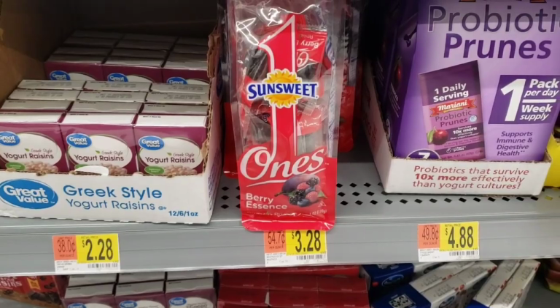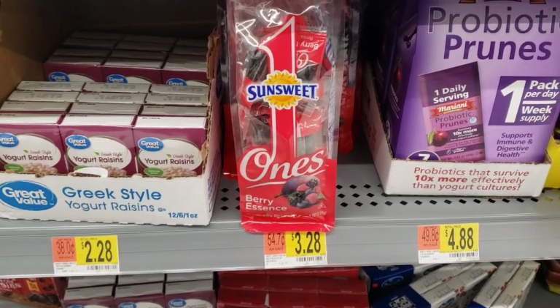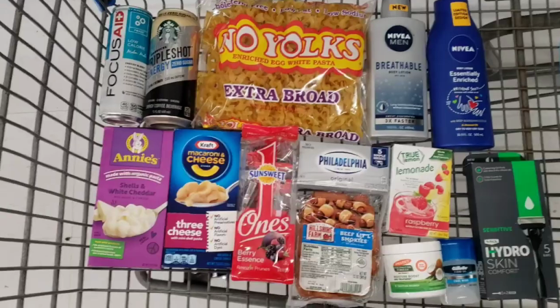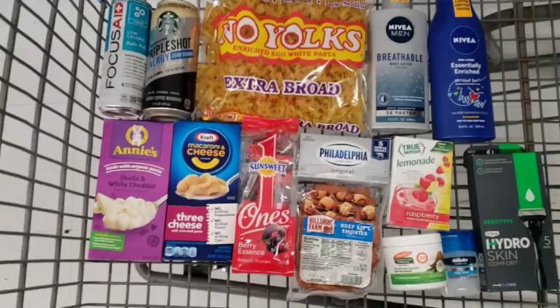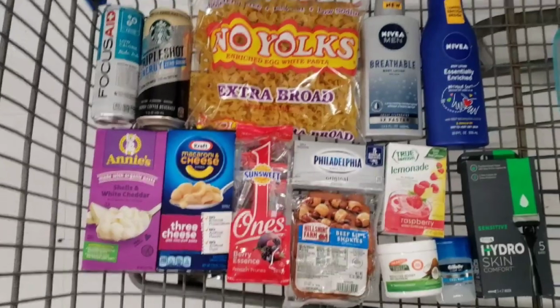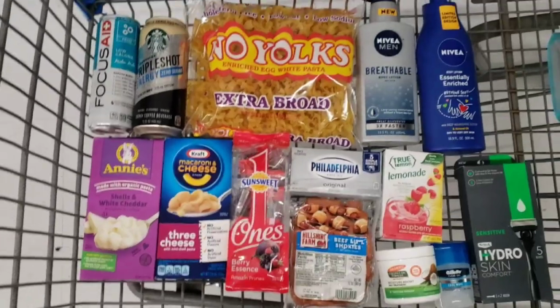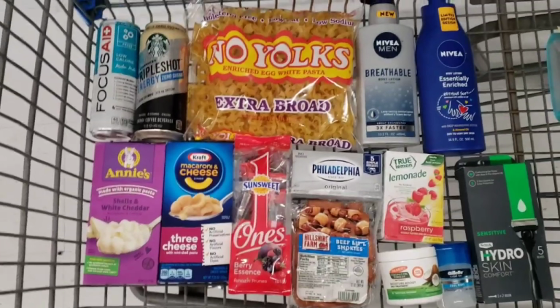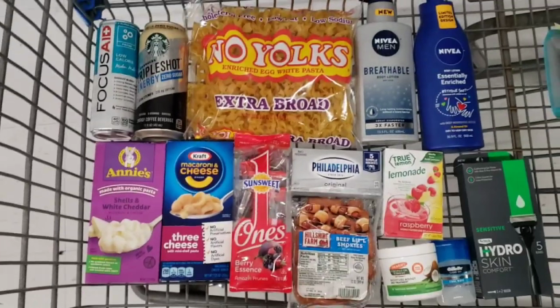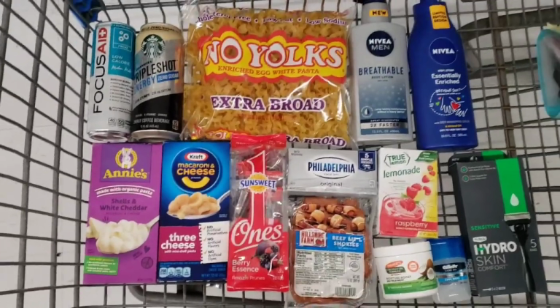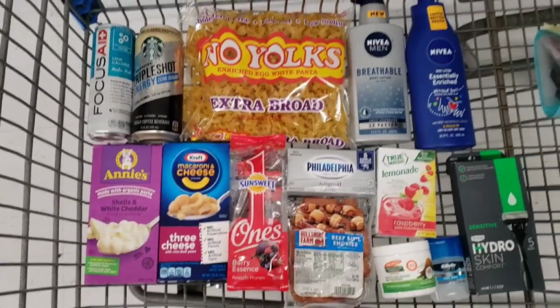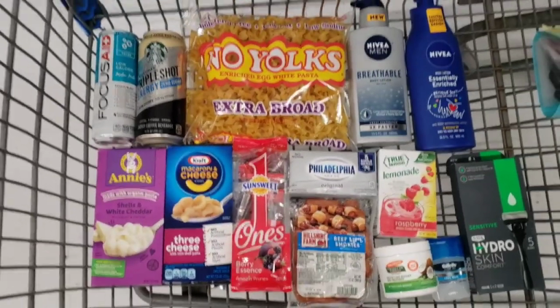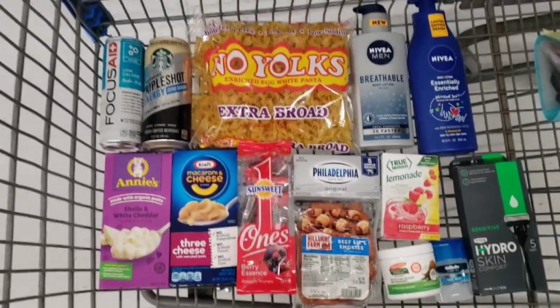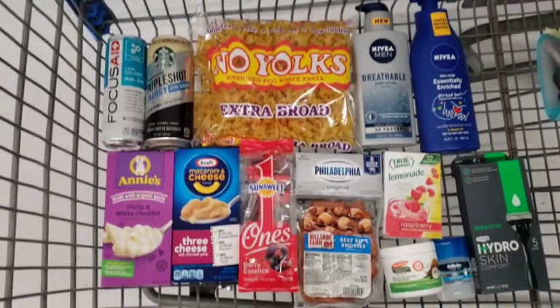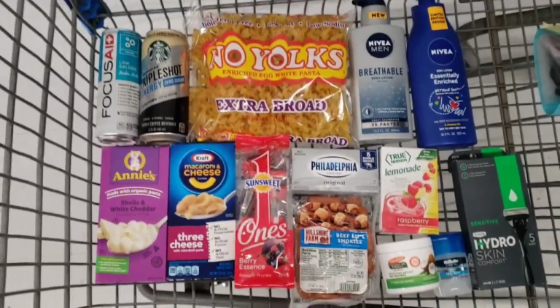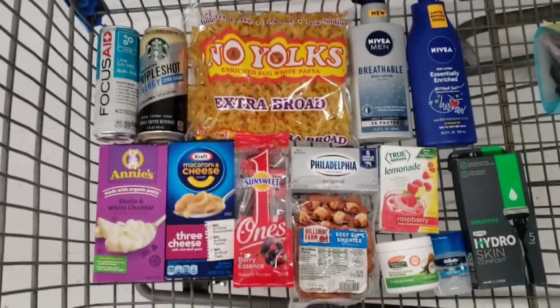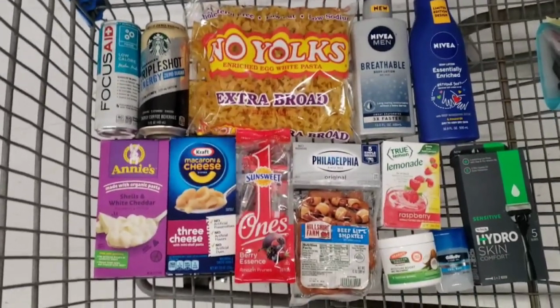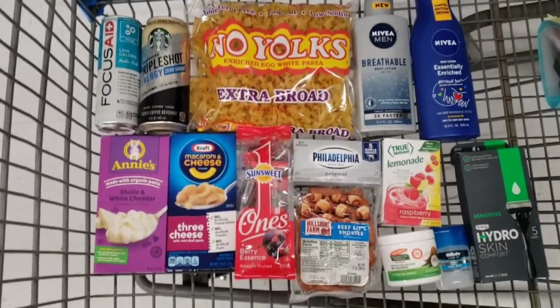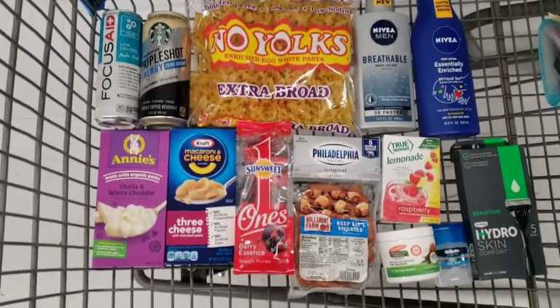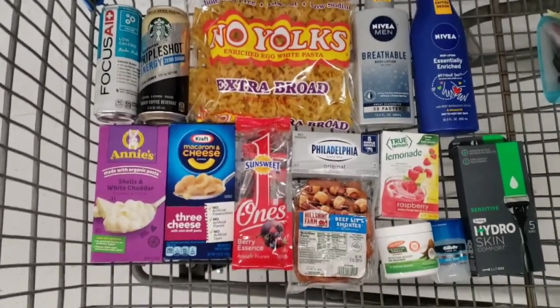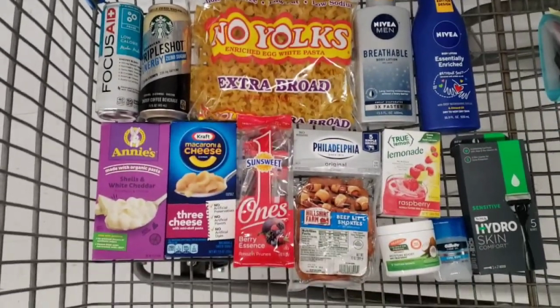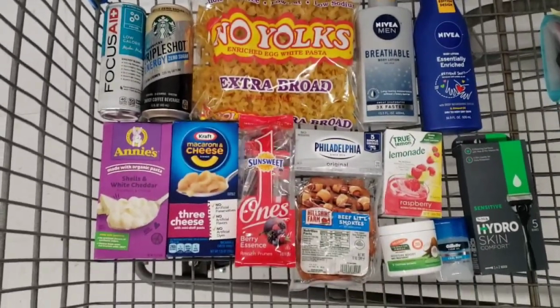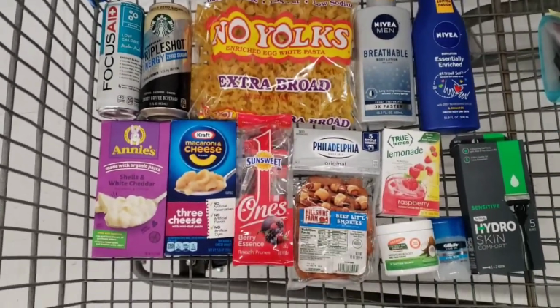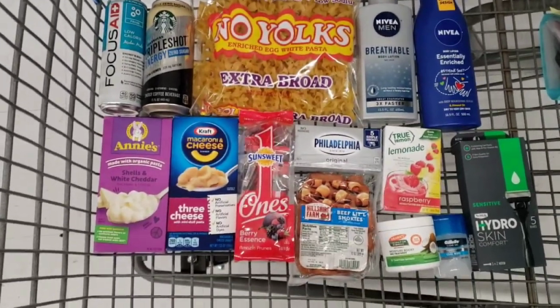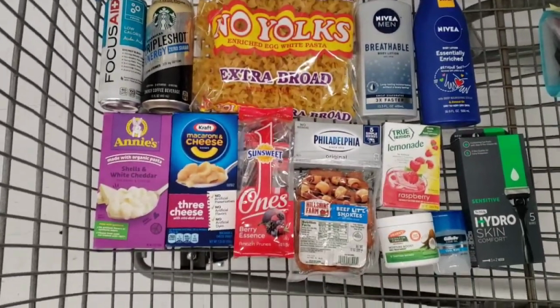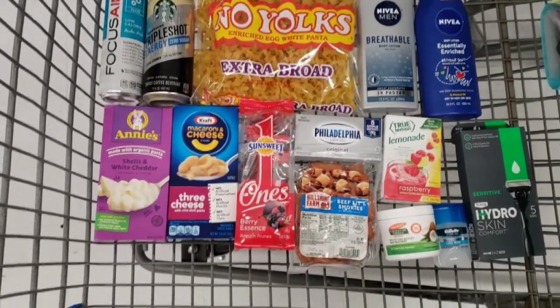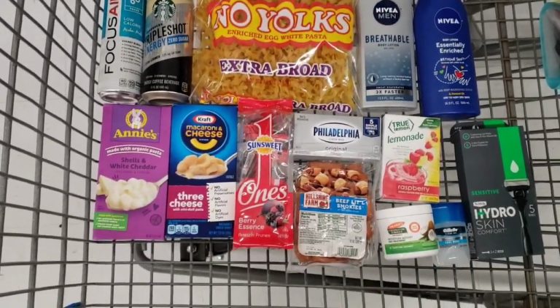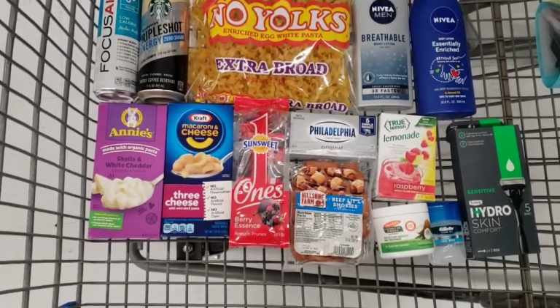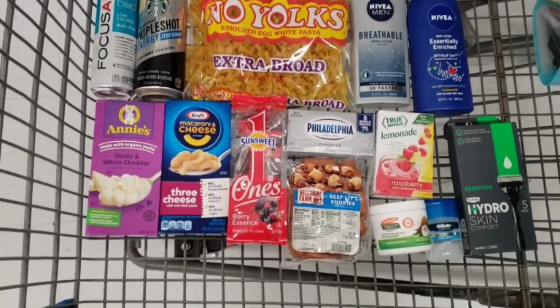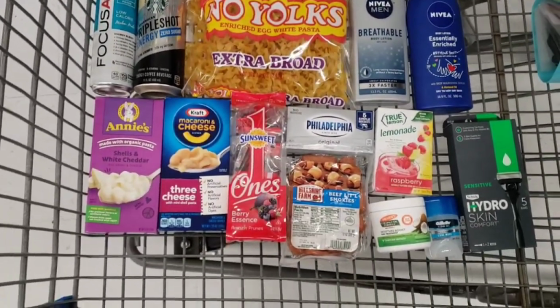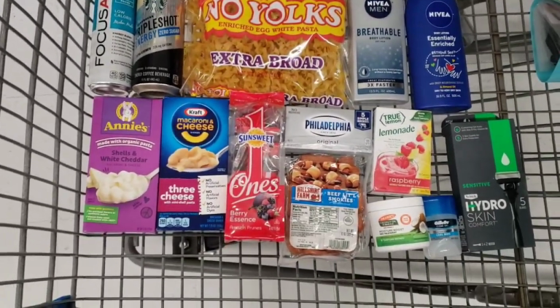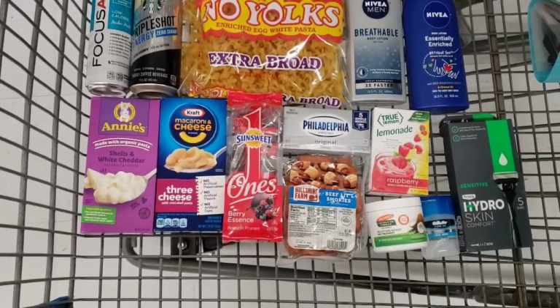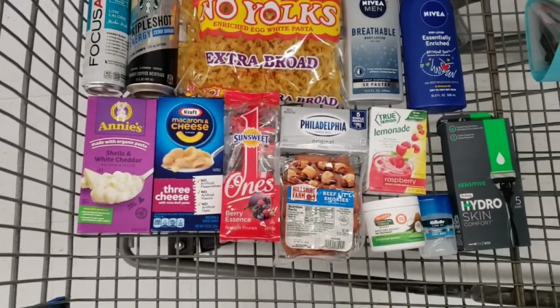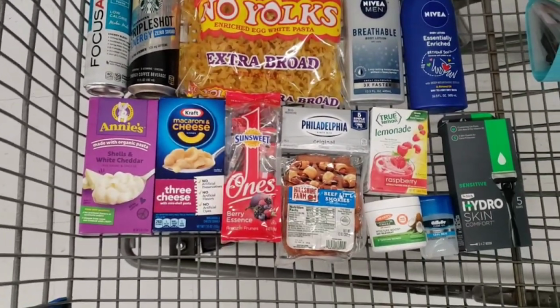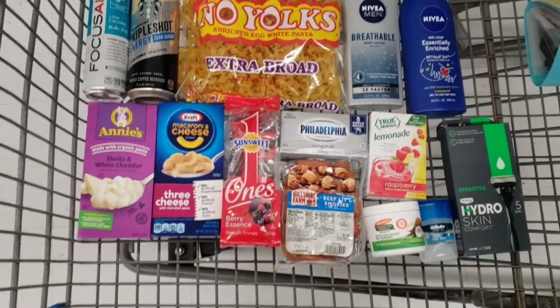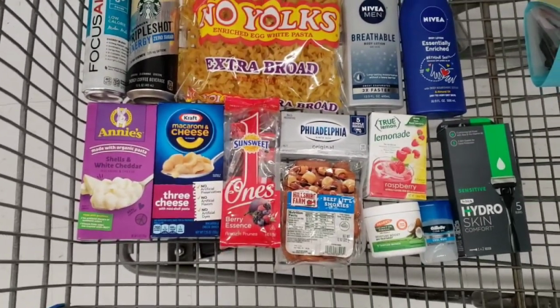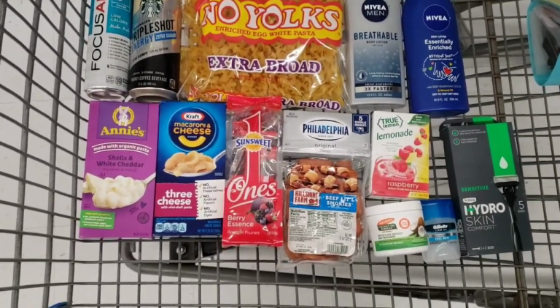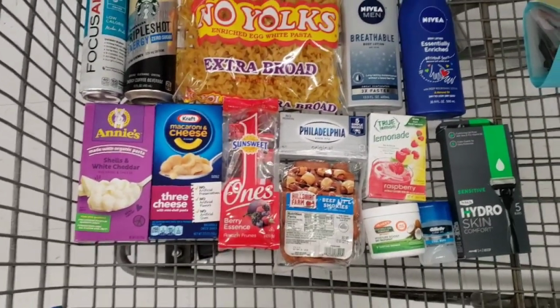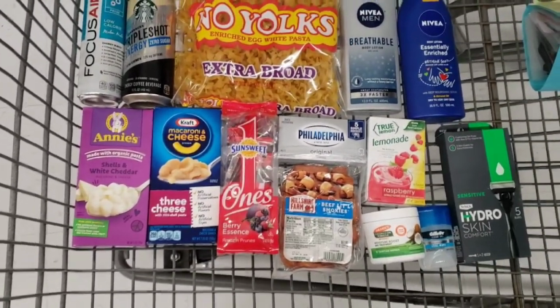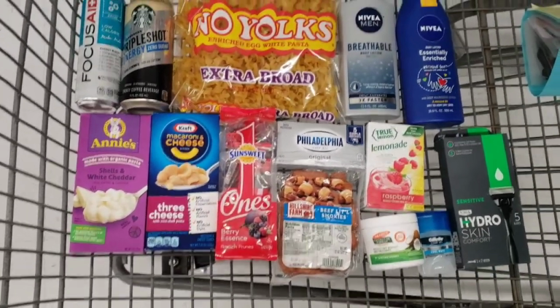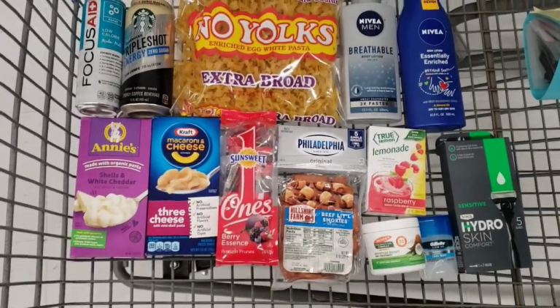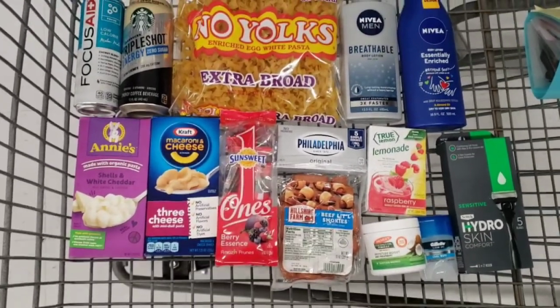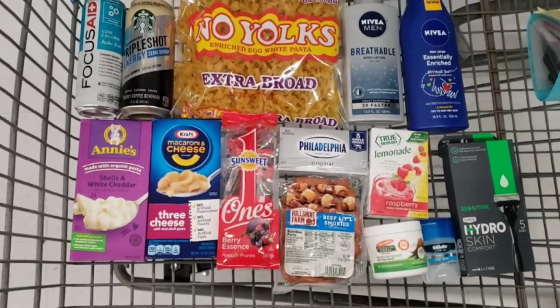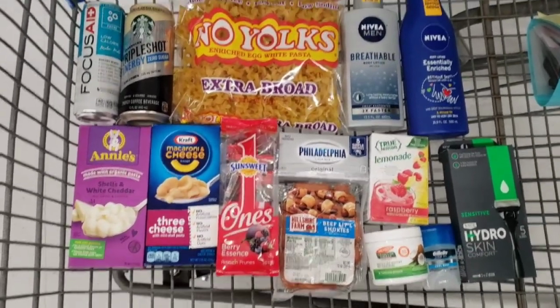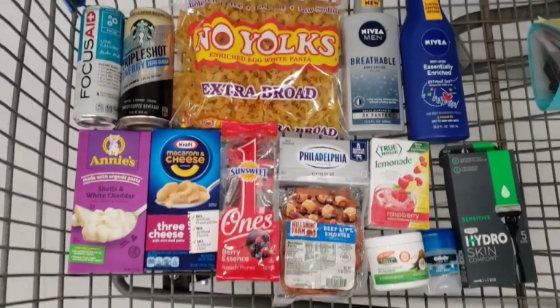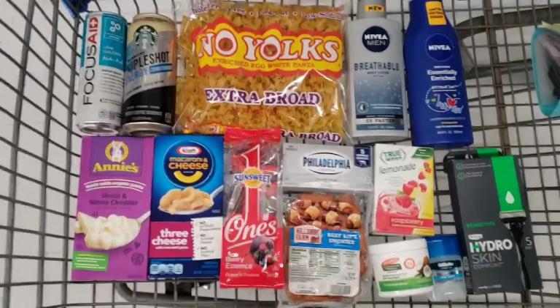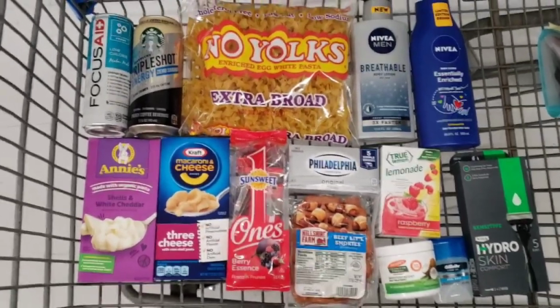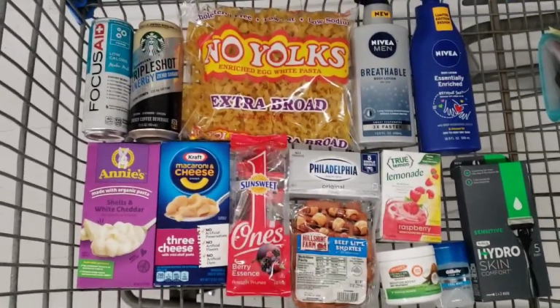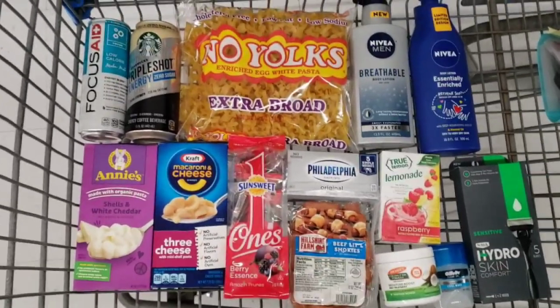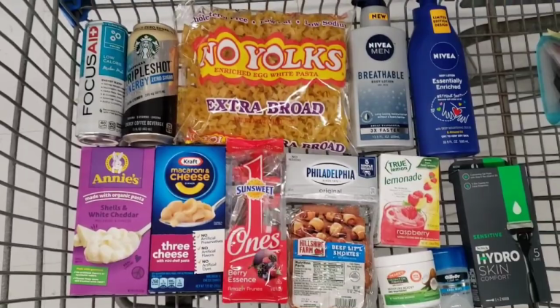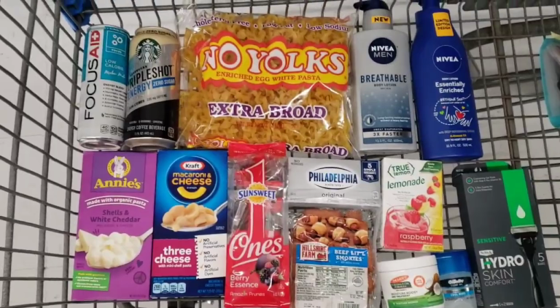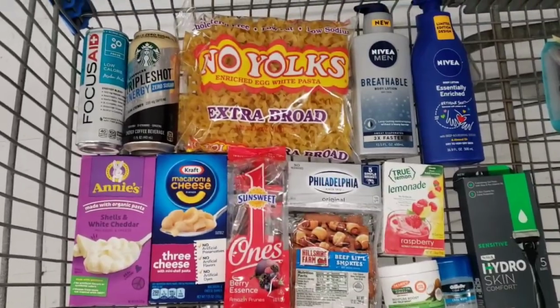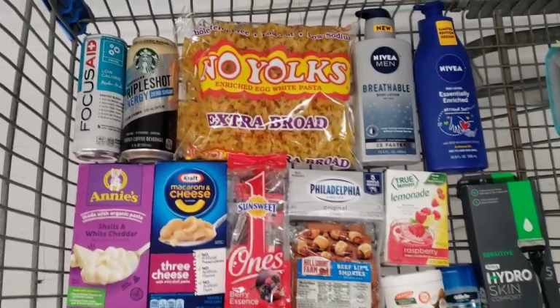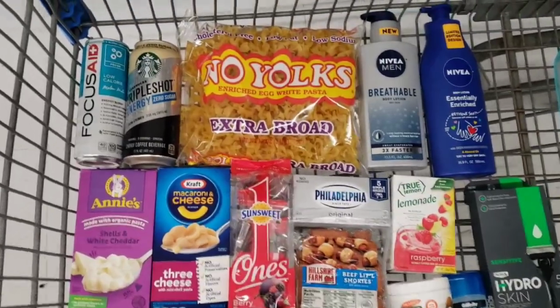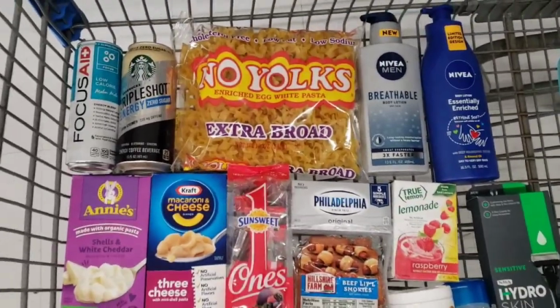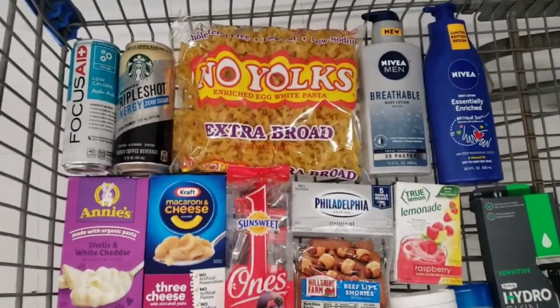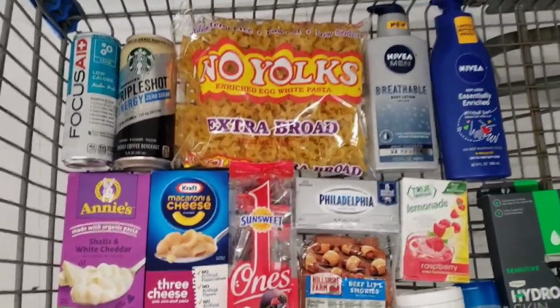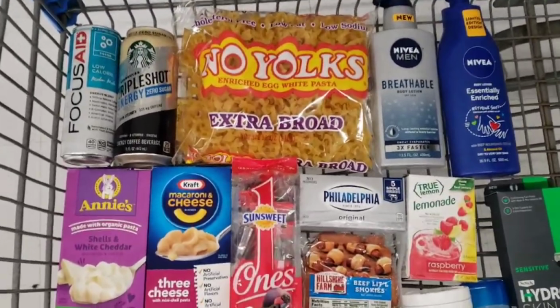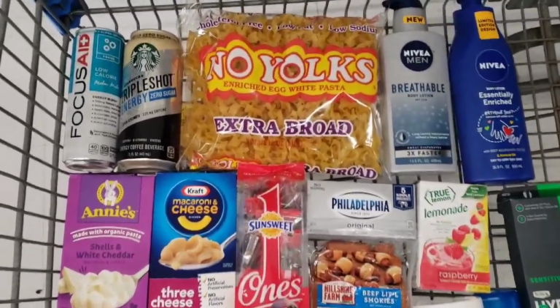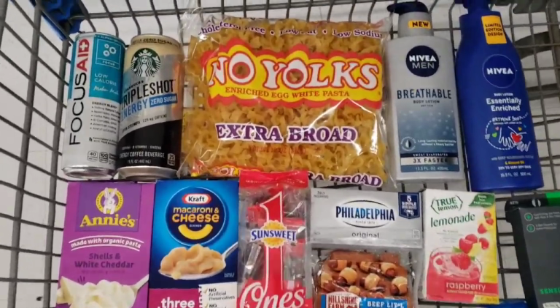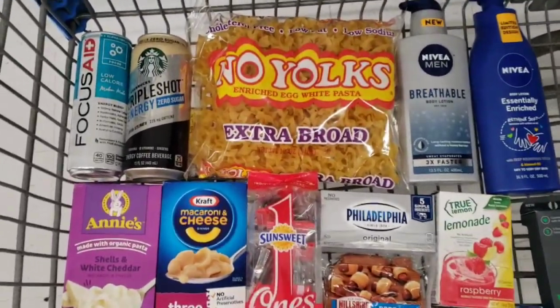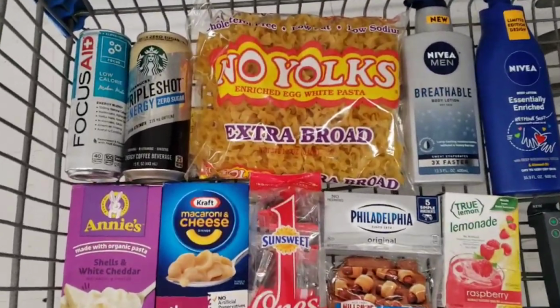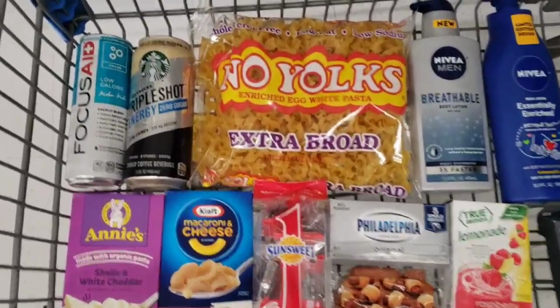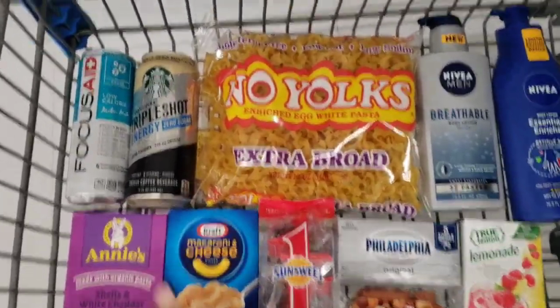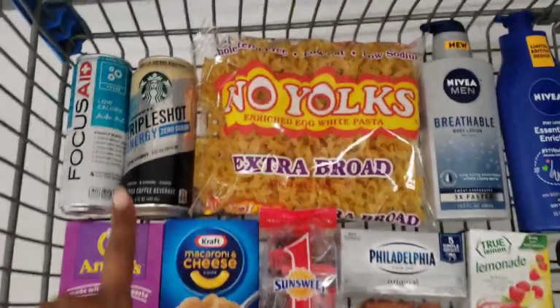So this is what I'm going to pick up at this particular store, and it's about 16 rebates that I'm going to get.